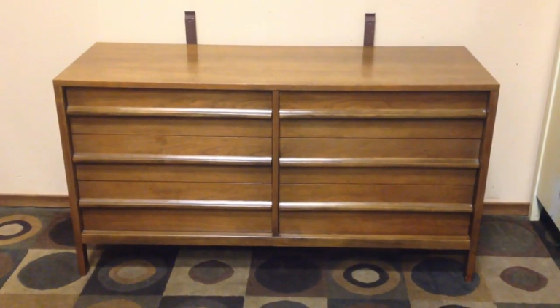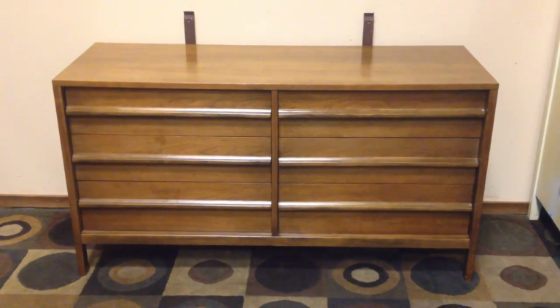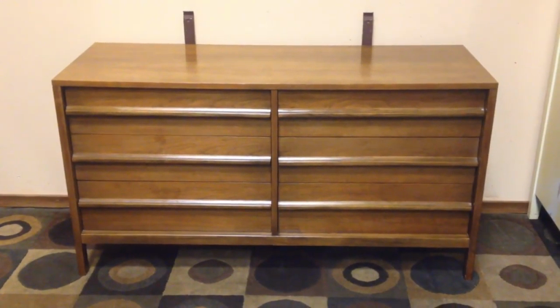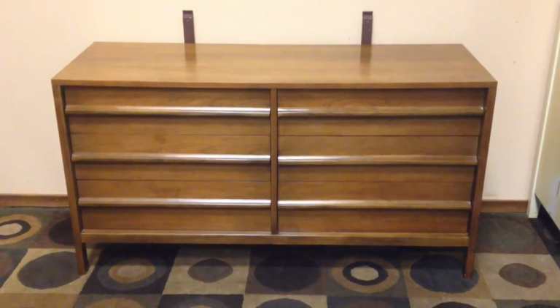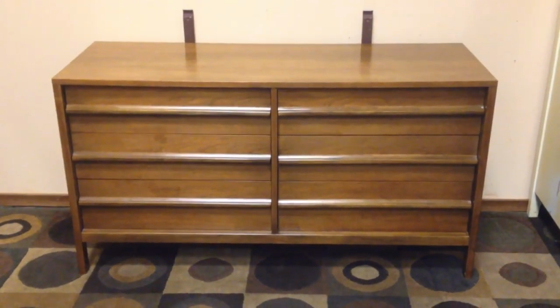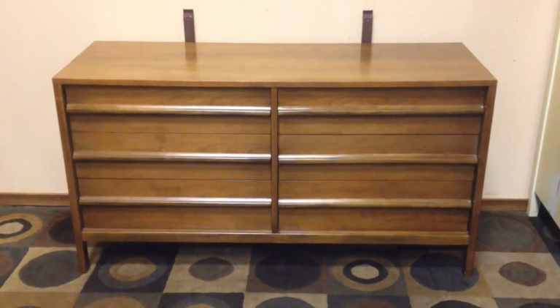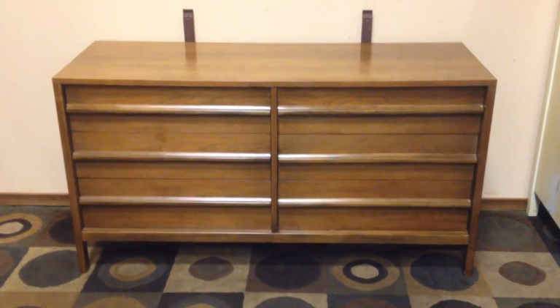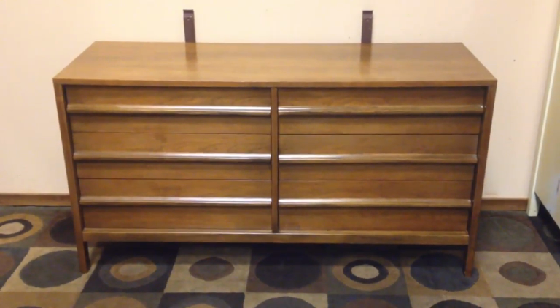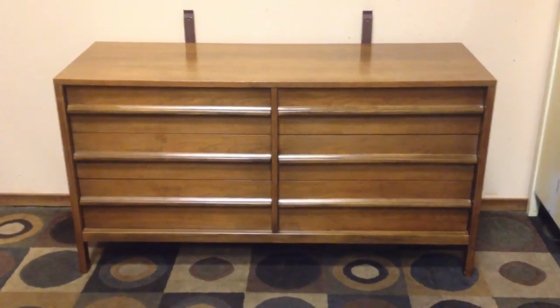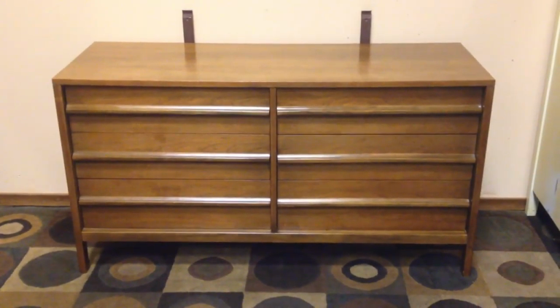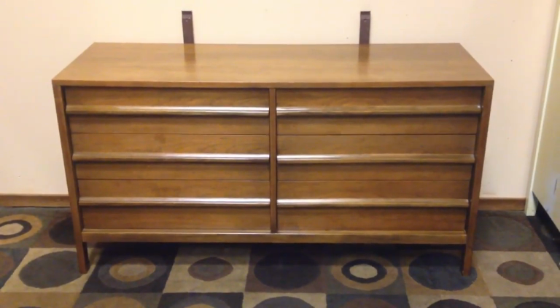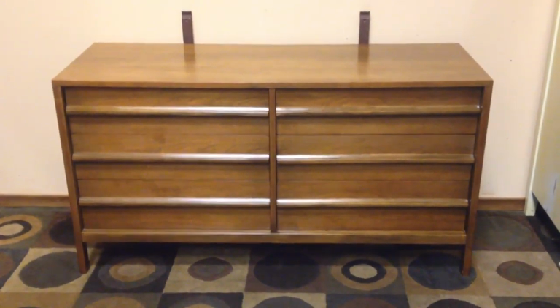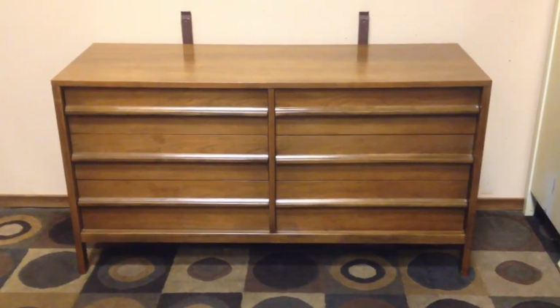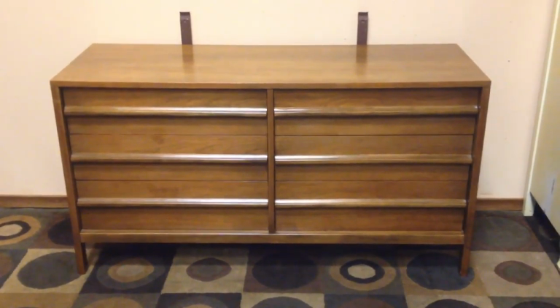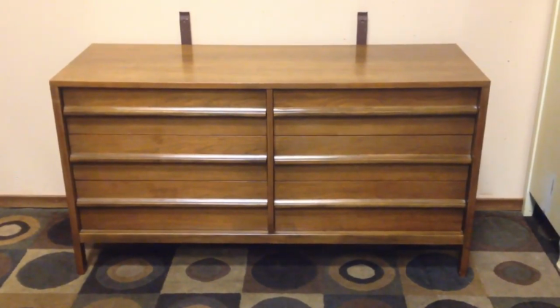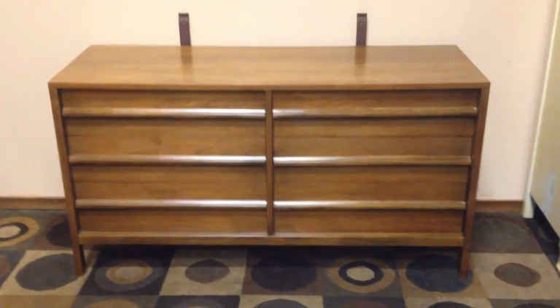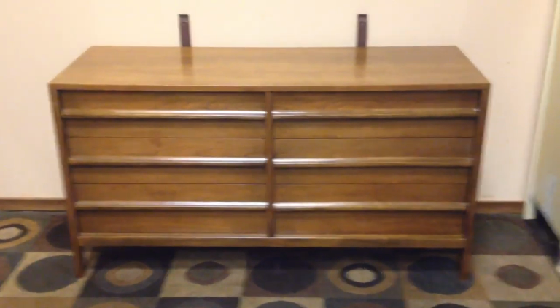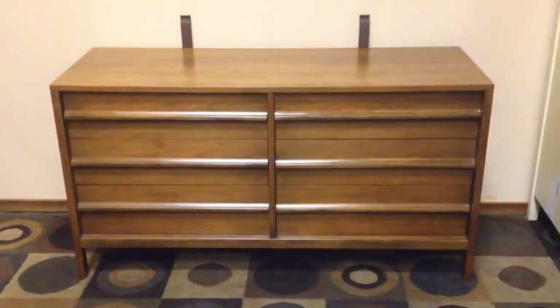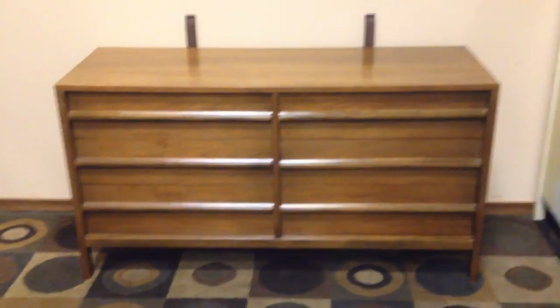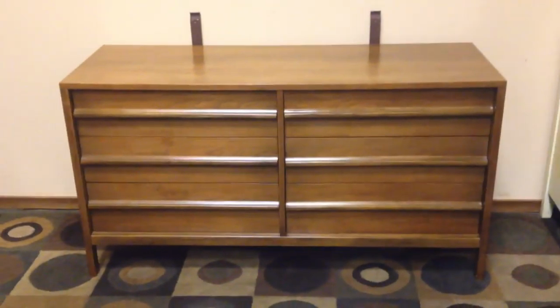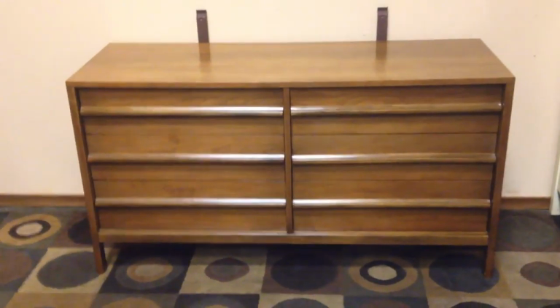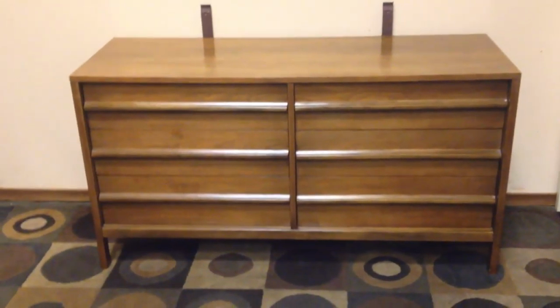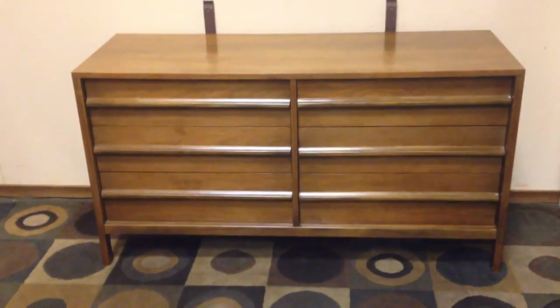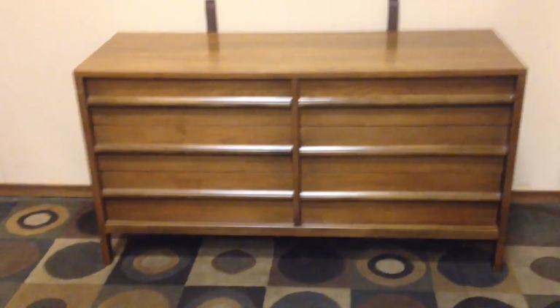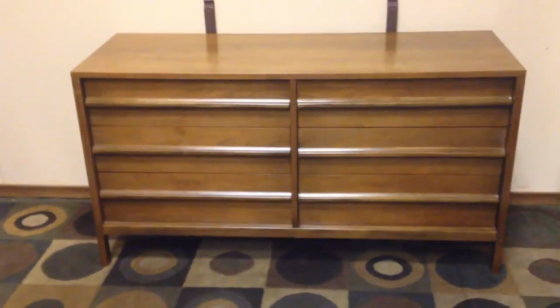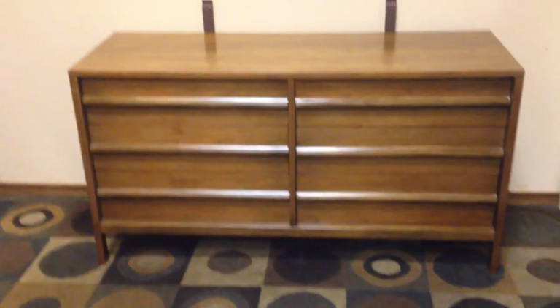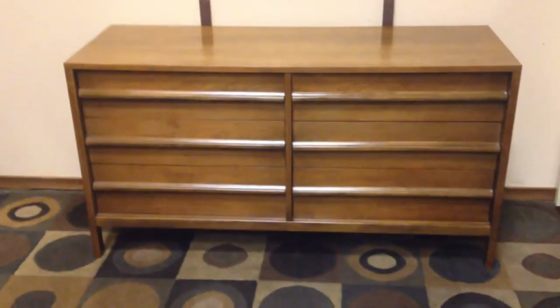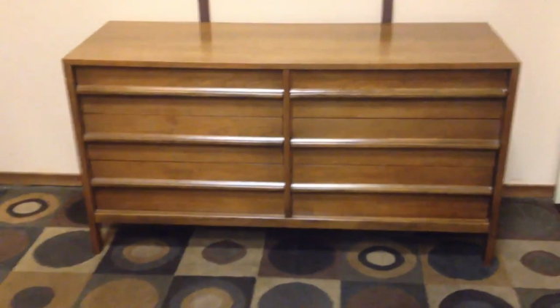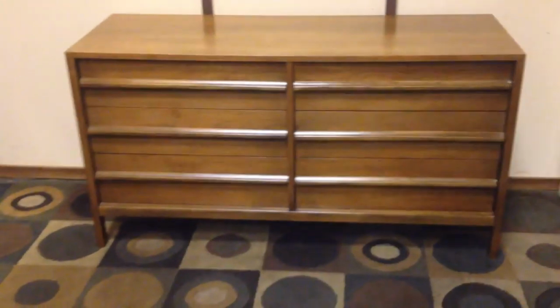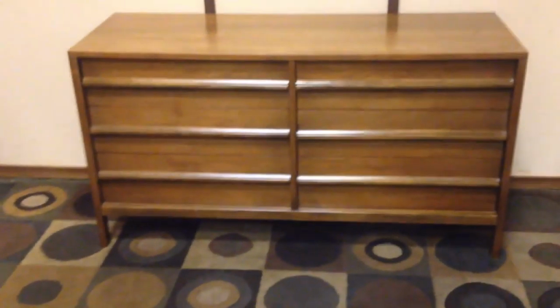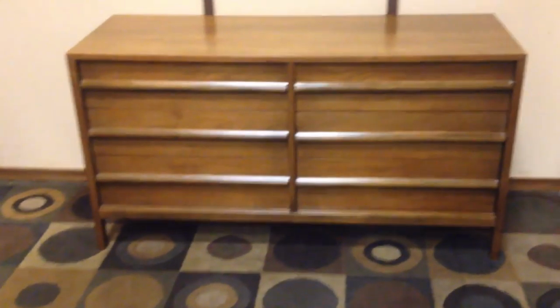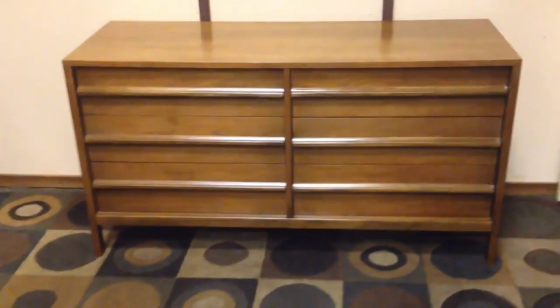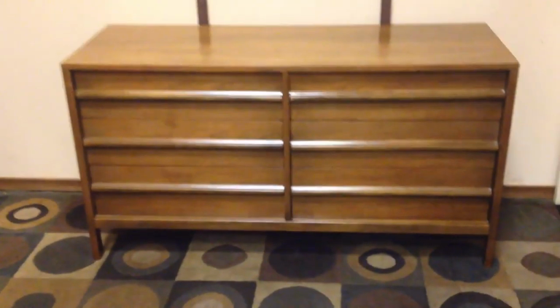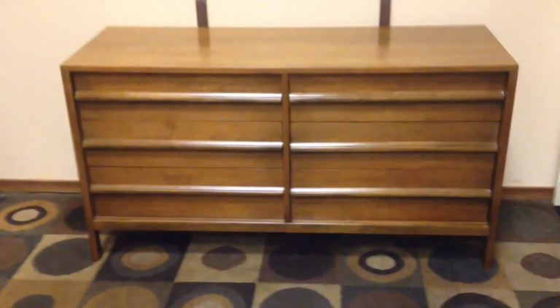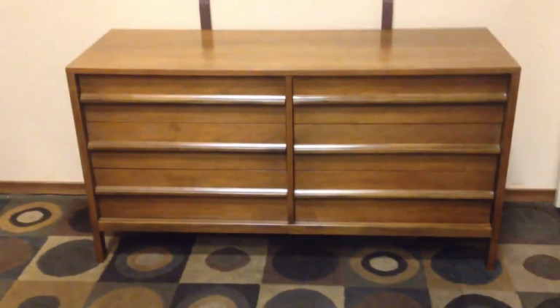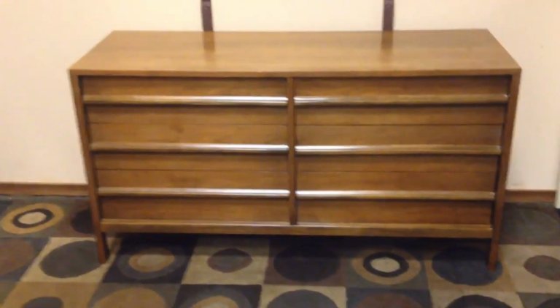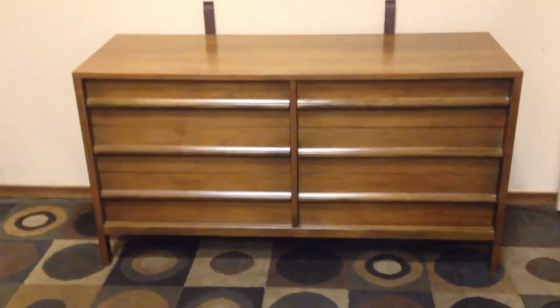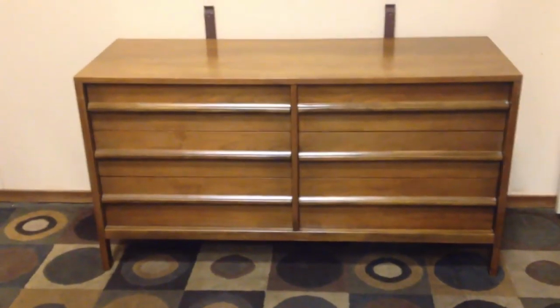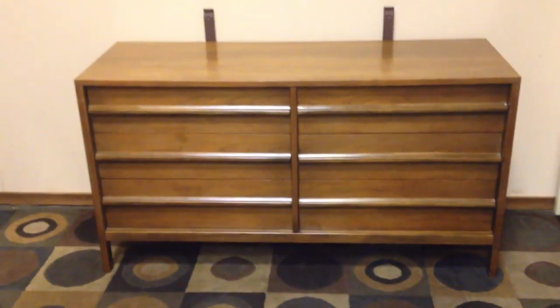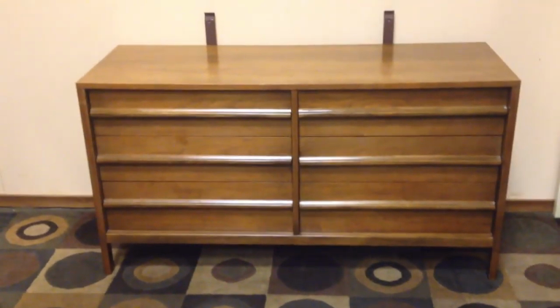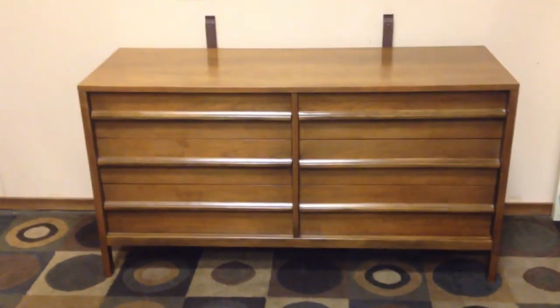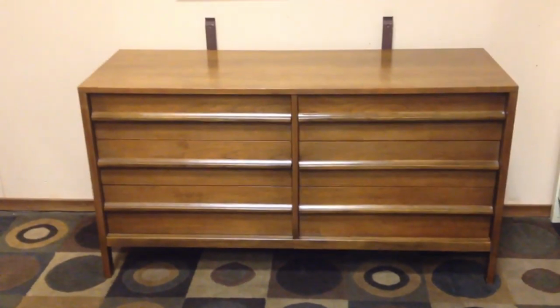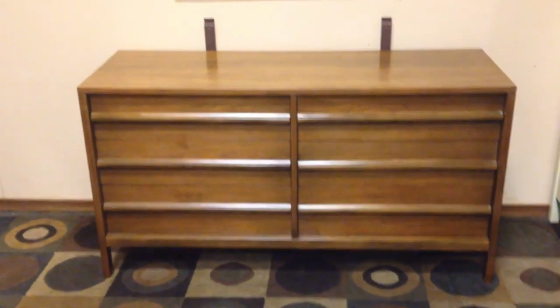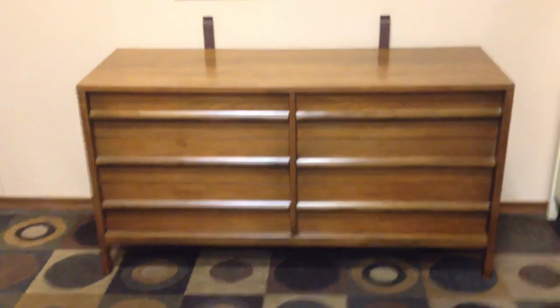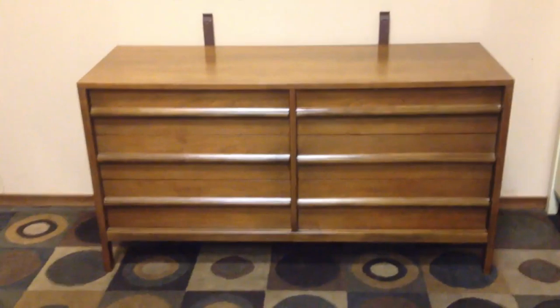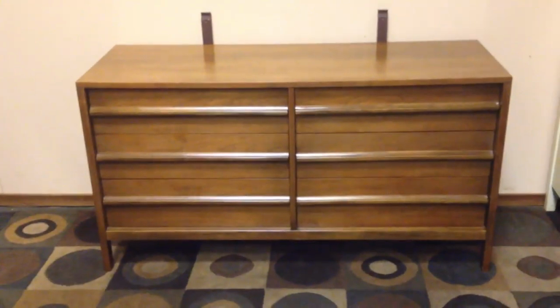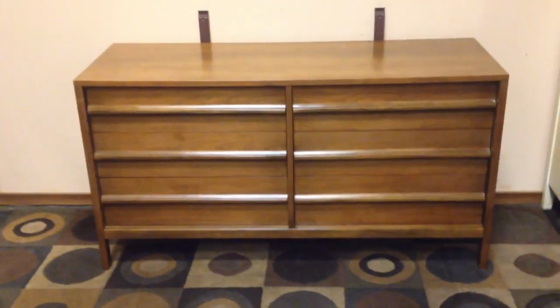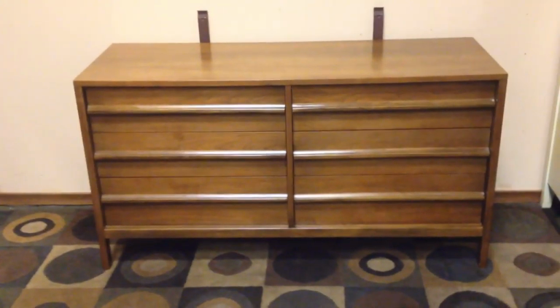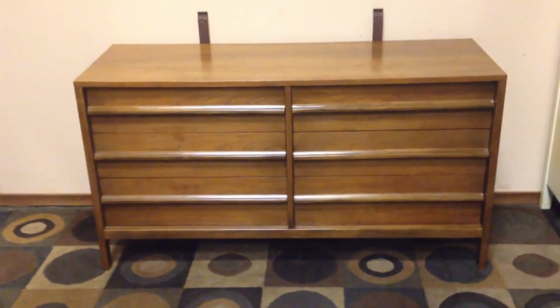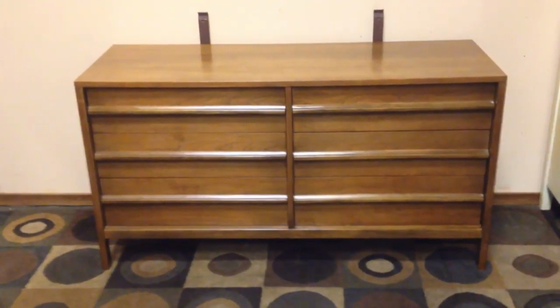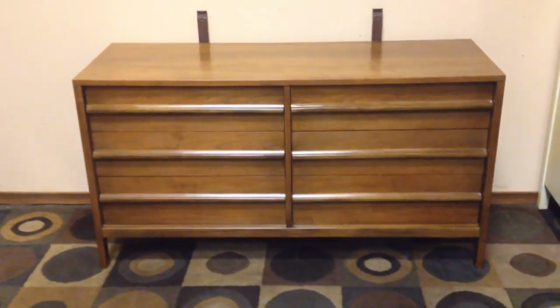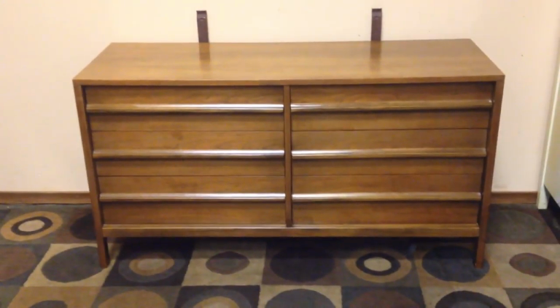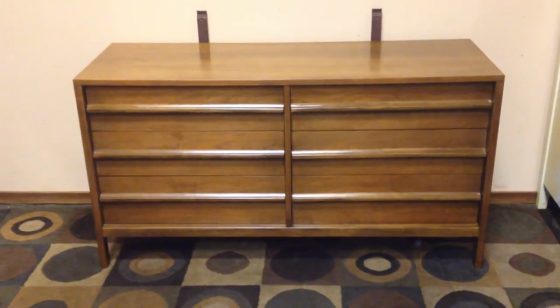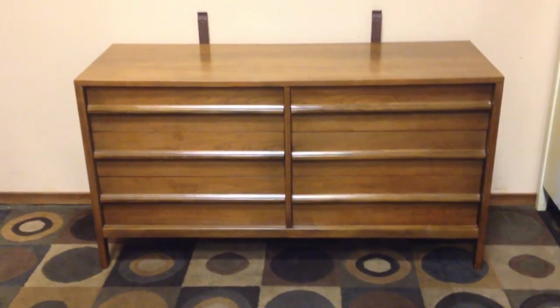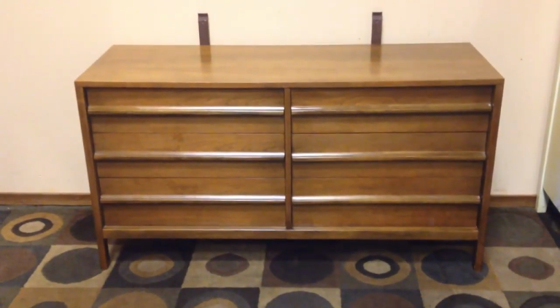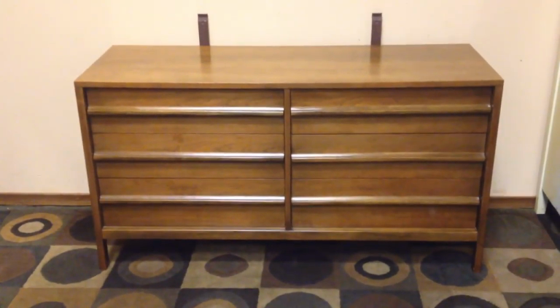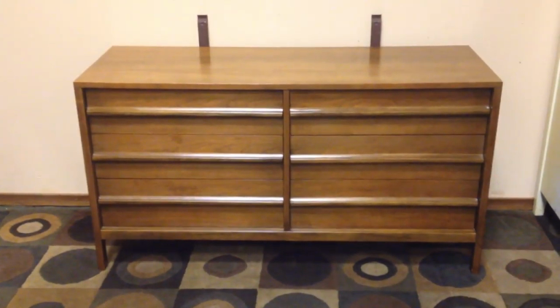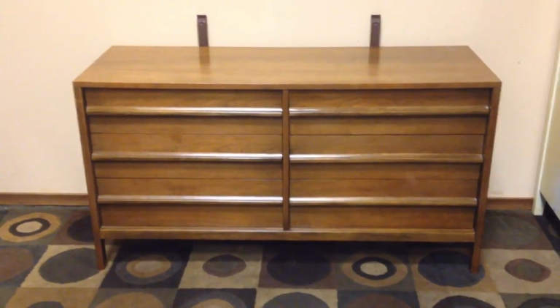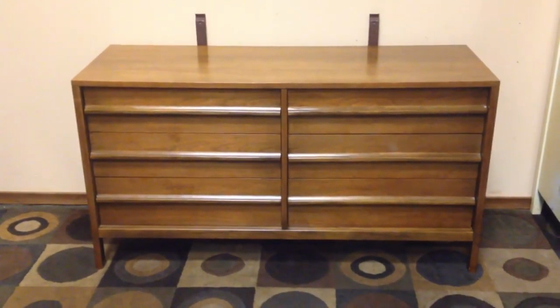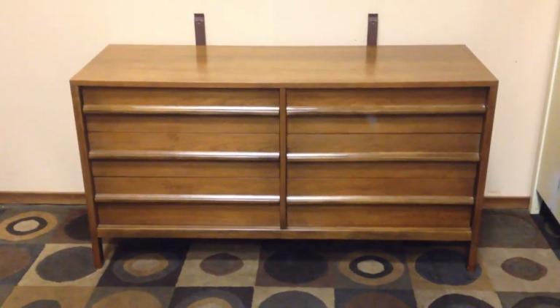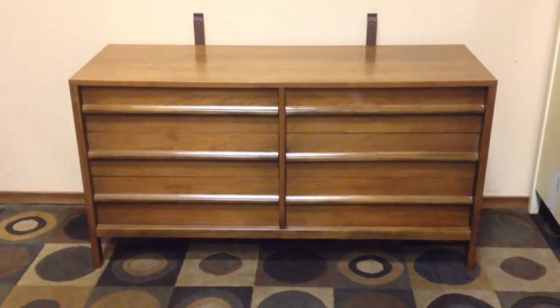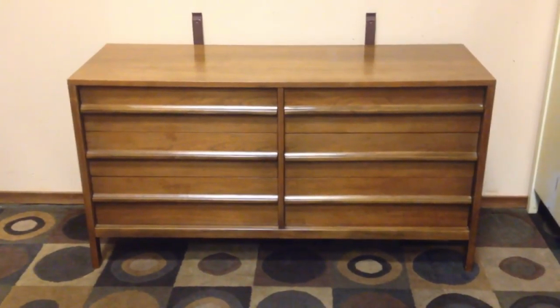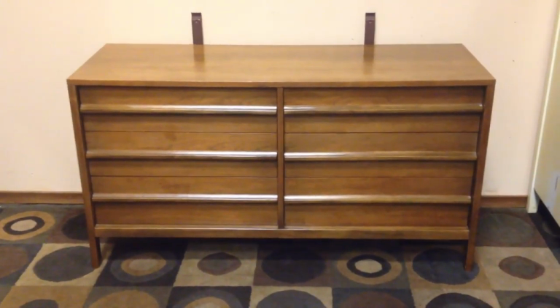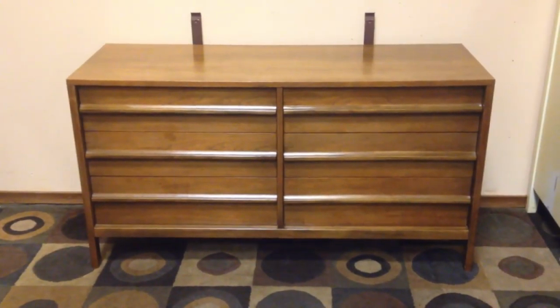Hey guys, fantastic six drawer mid-century modern low-slung Dealcraft dresser. Let's go through it.